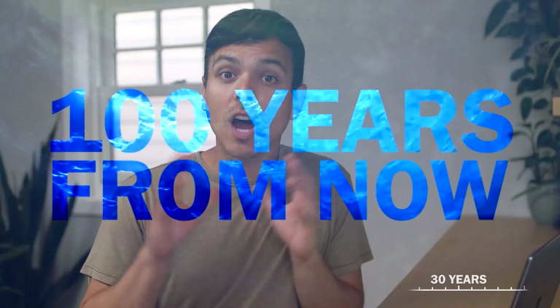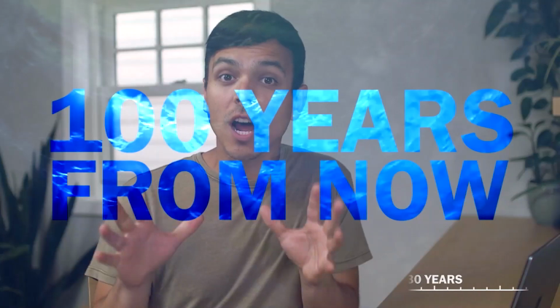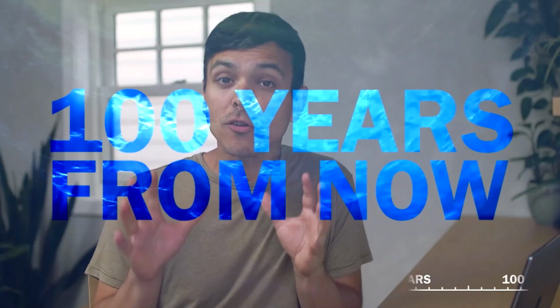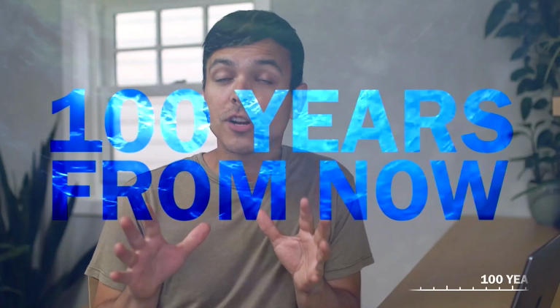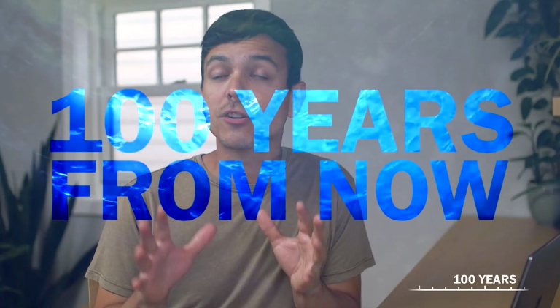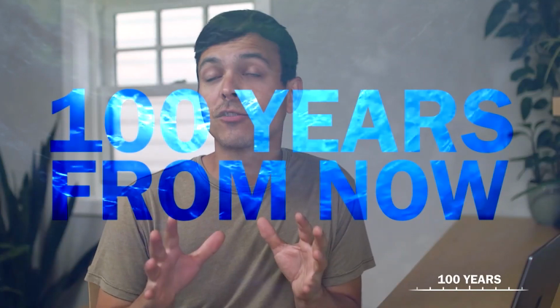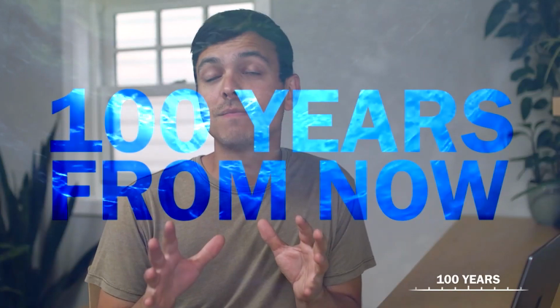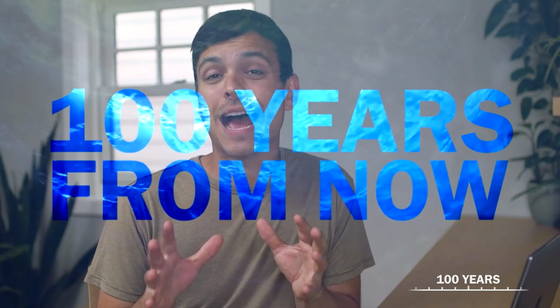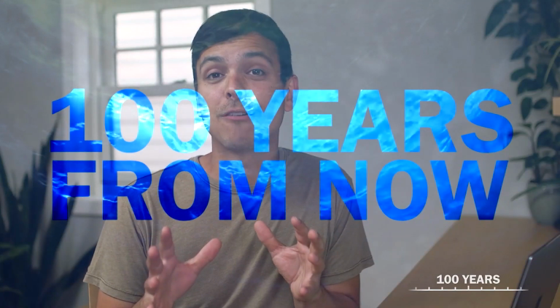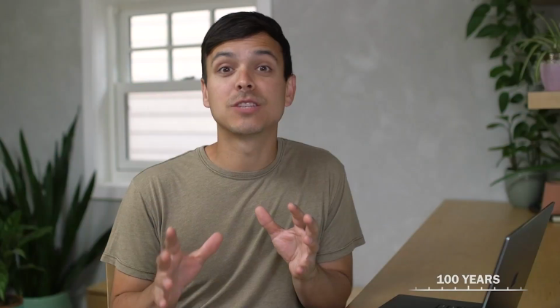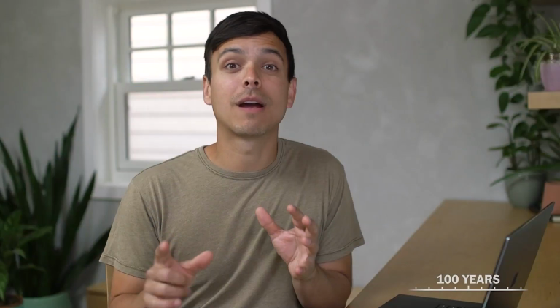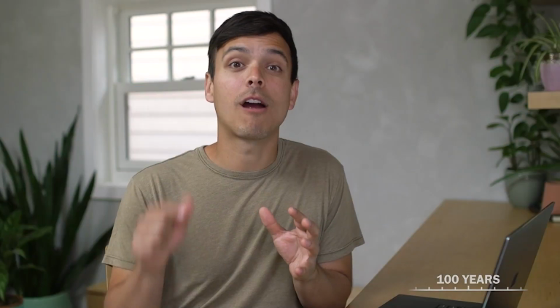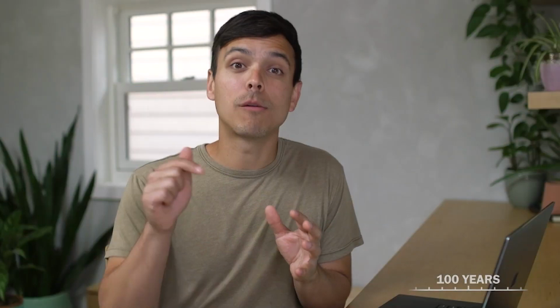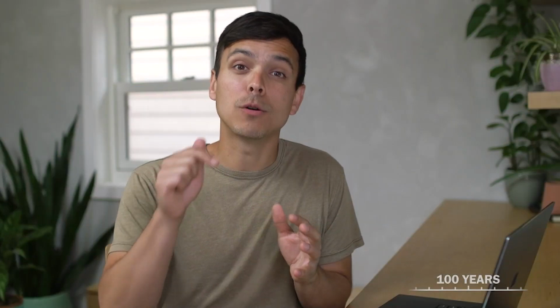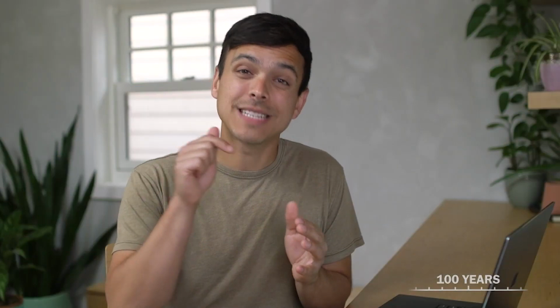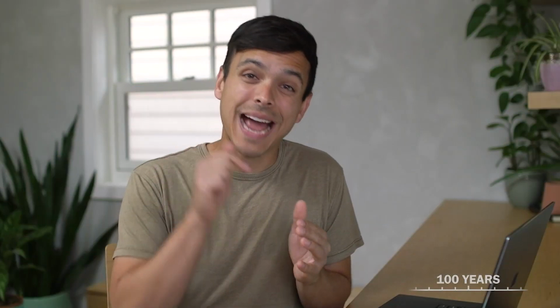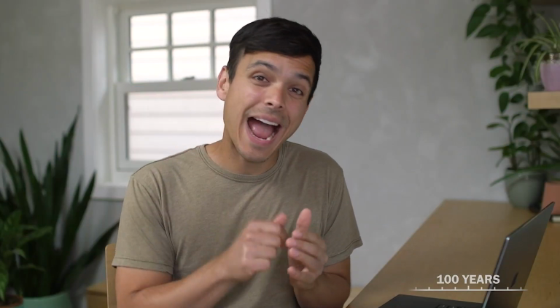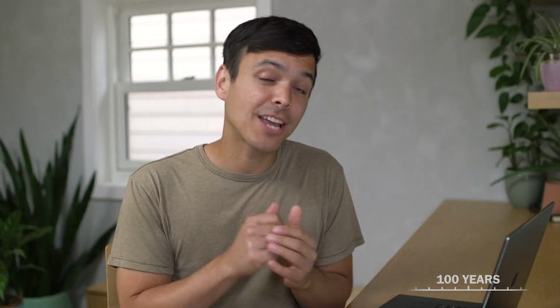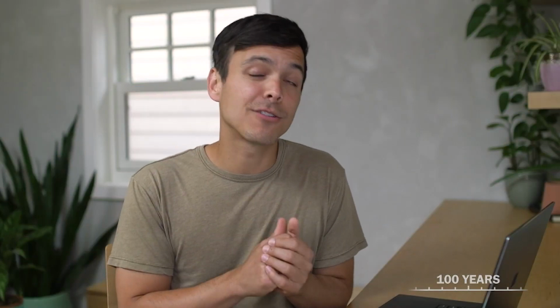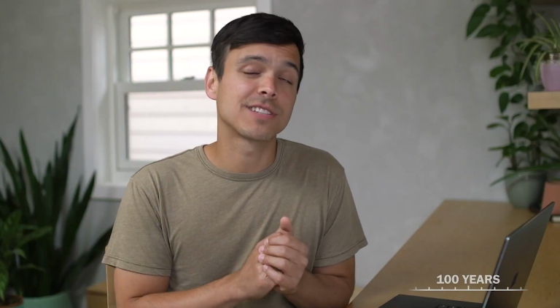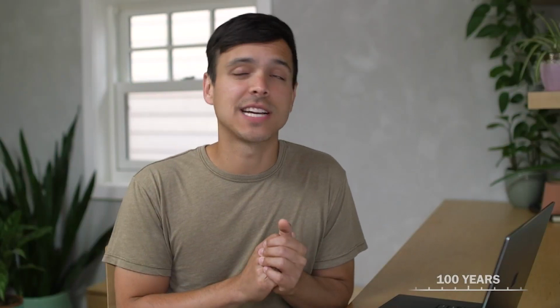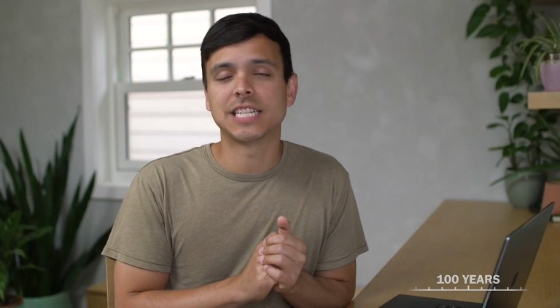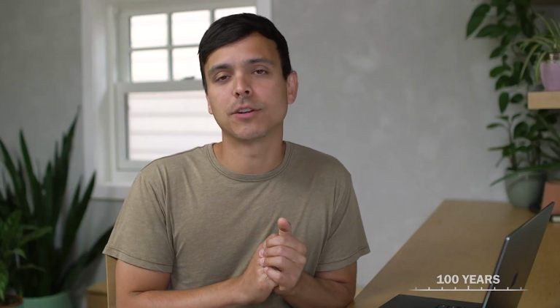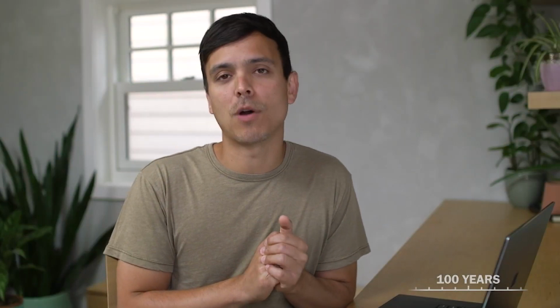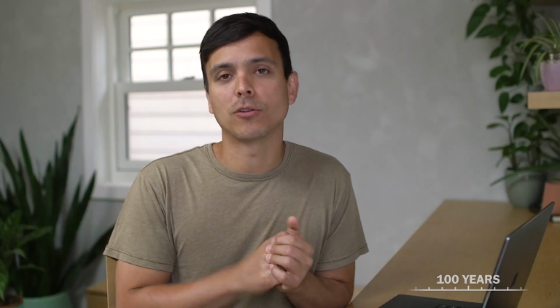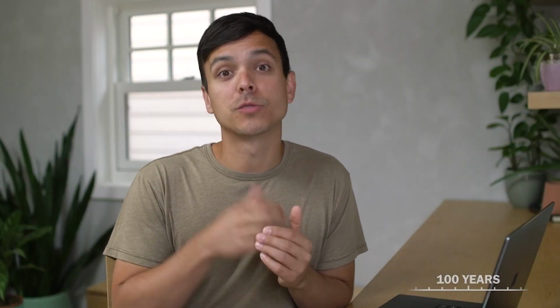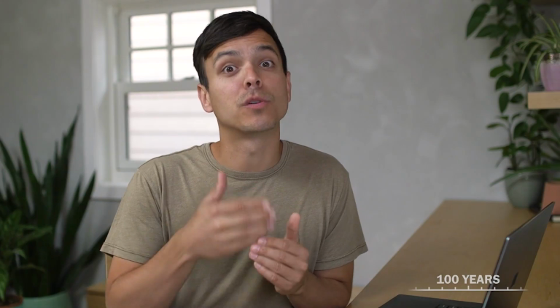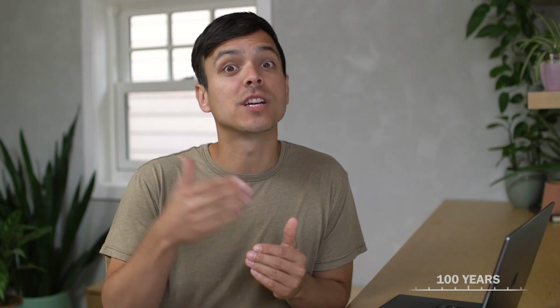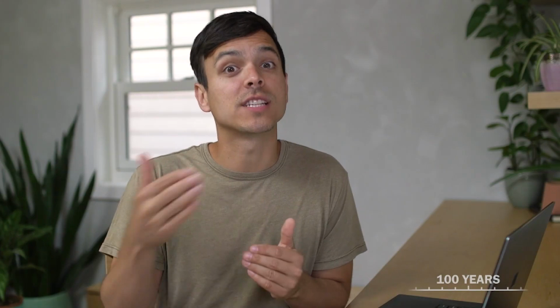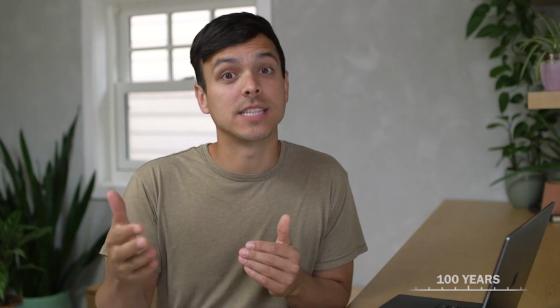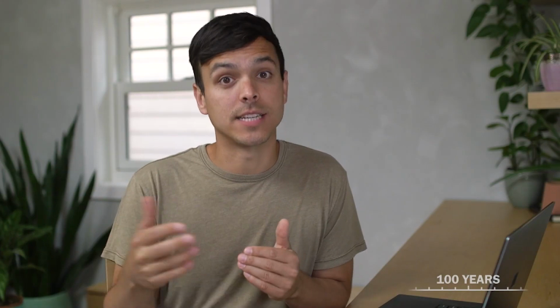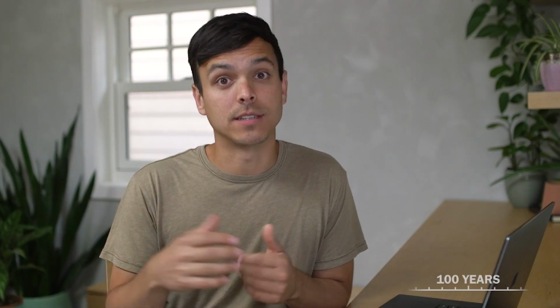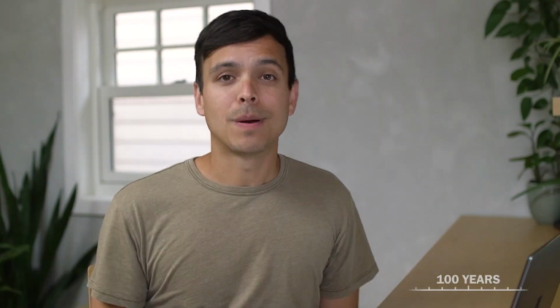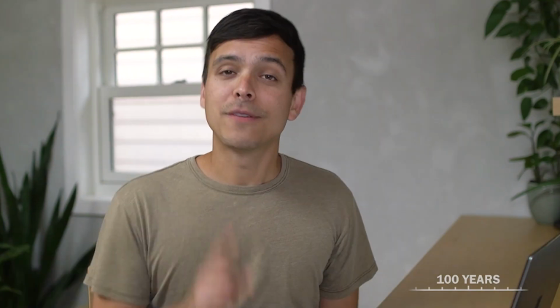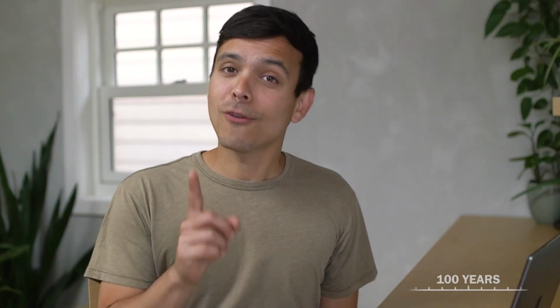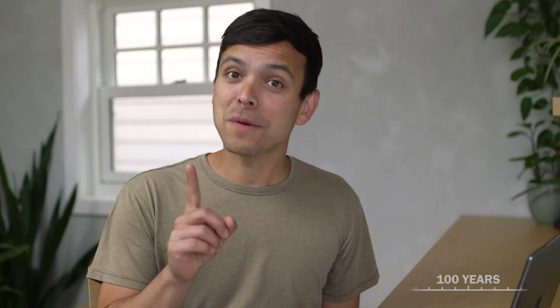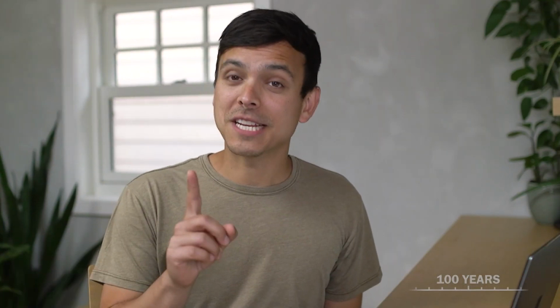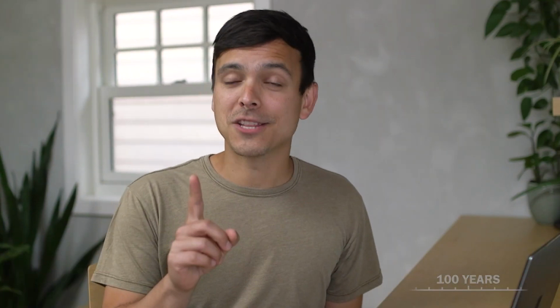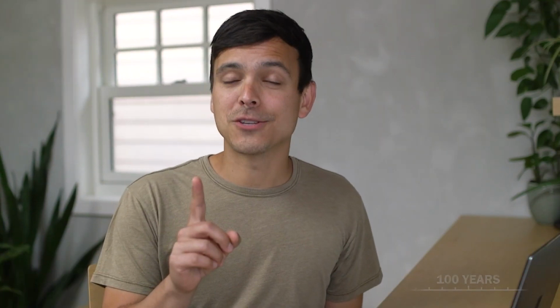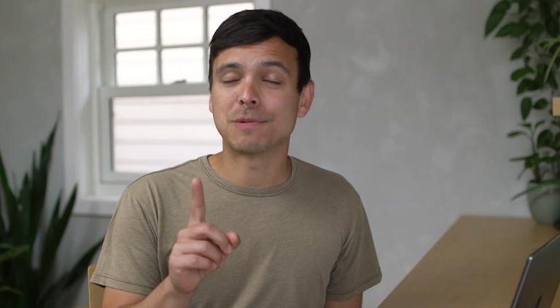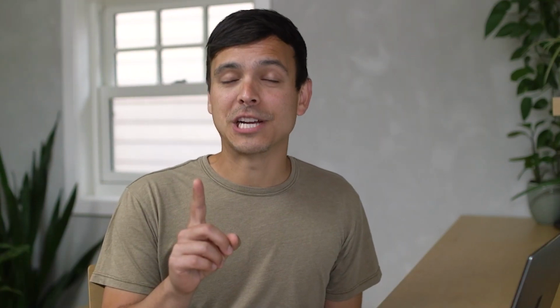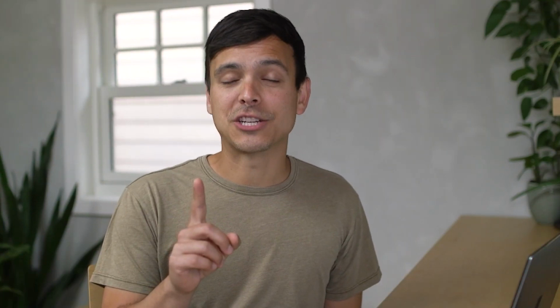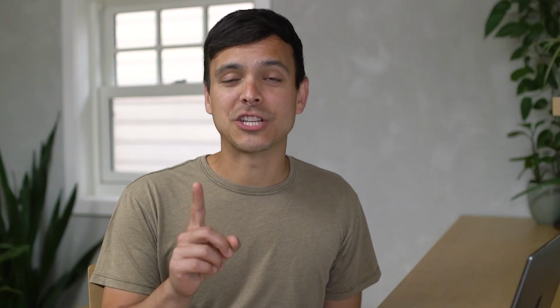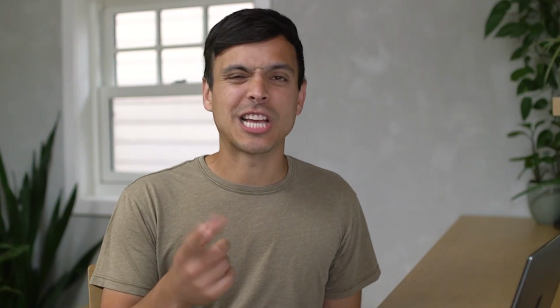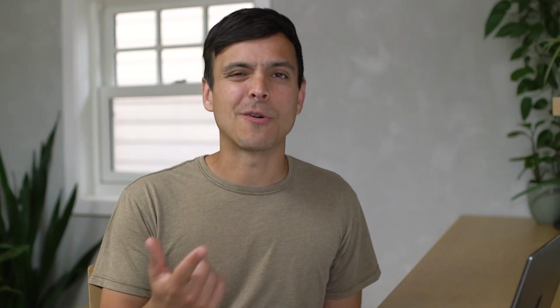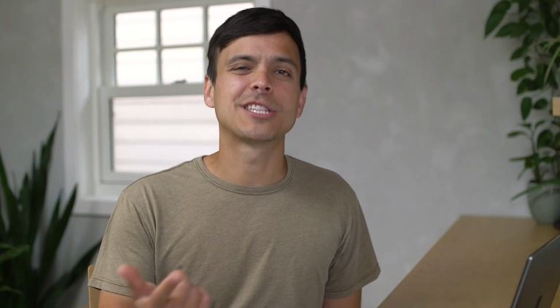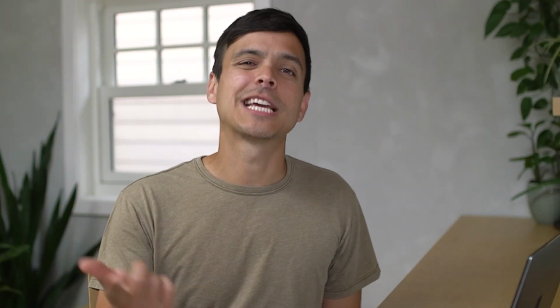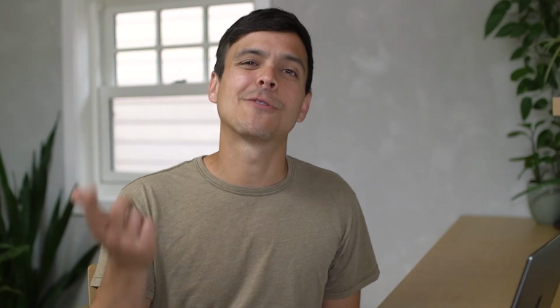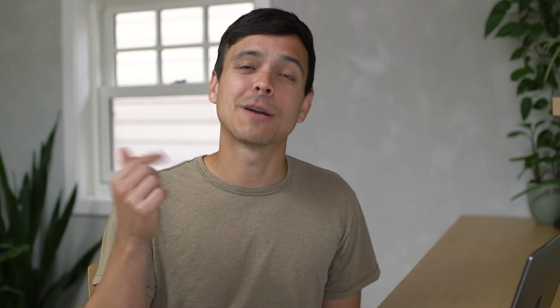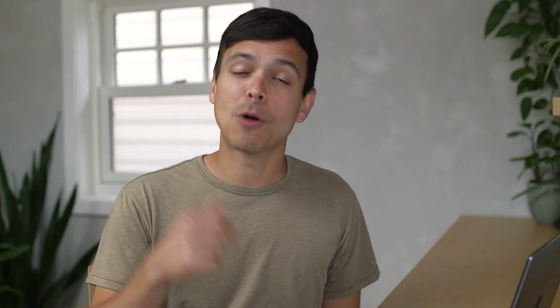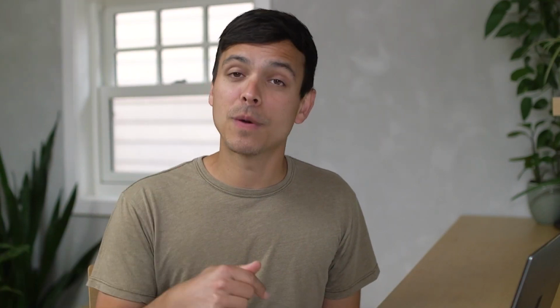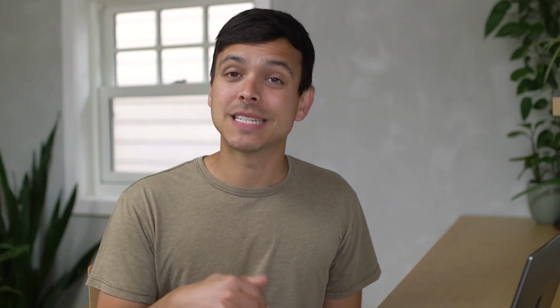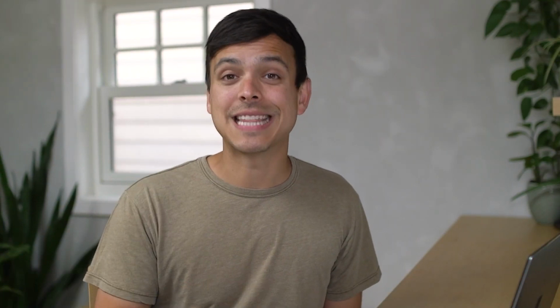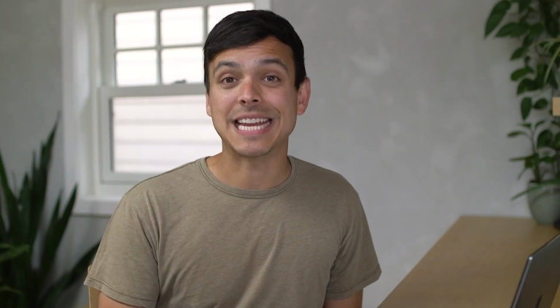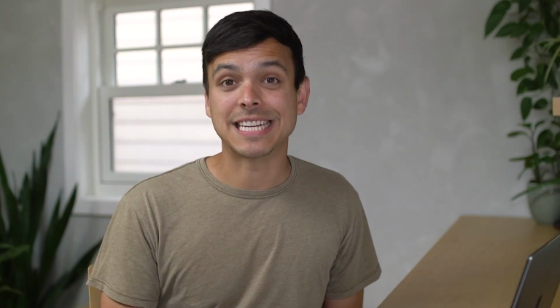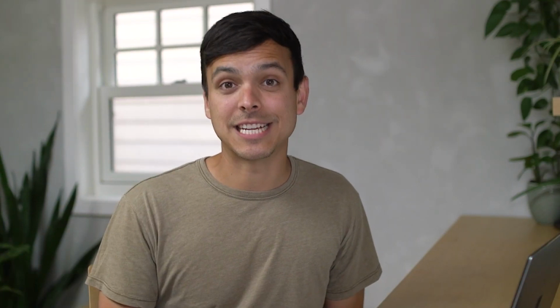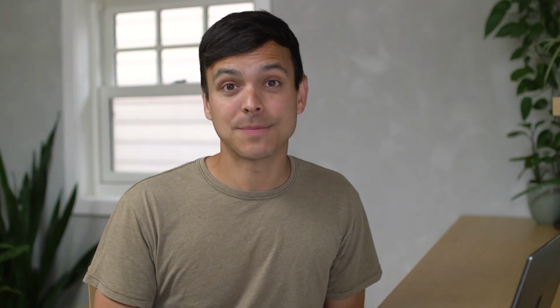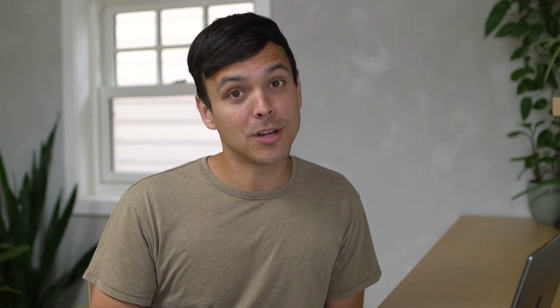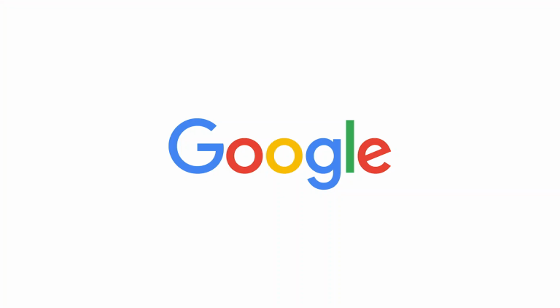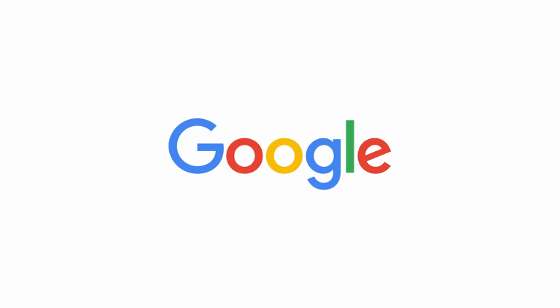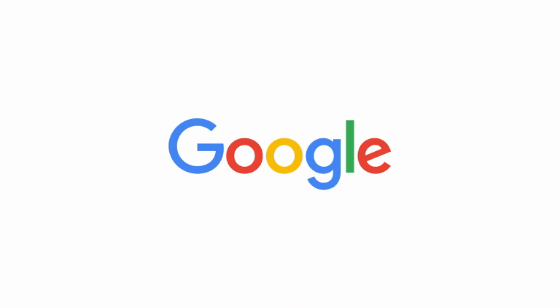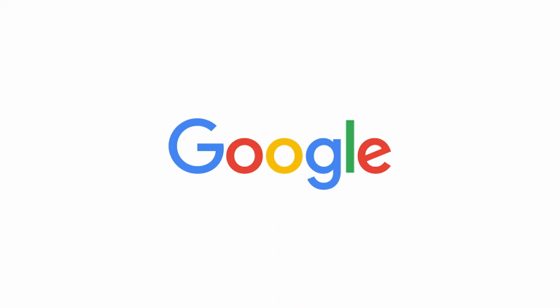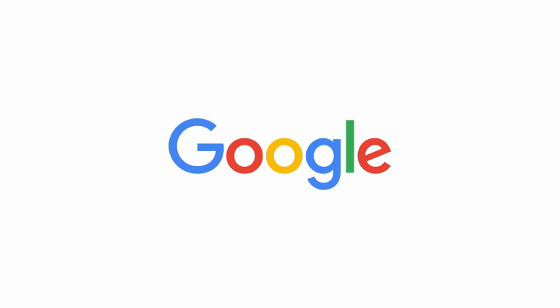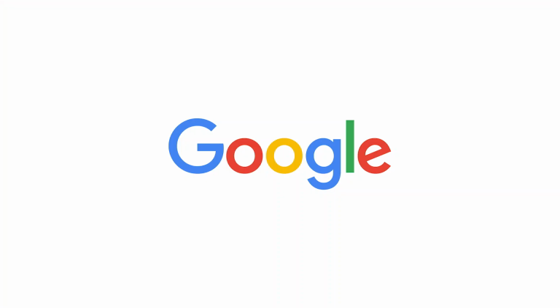100 years from now is where our most accurate scientific models predict until. But before we get to those predictions, I want to take a quick moment to thank today's sponsor, Google.